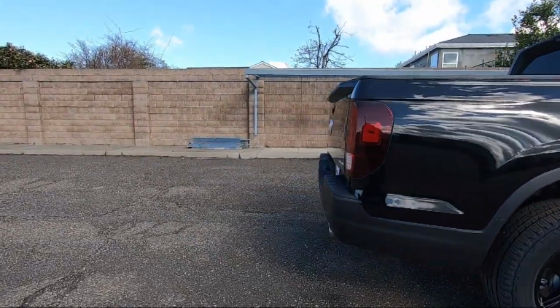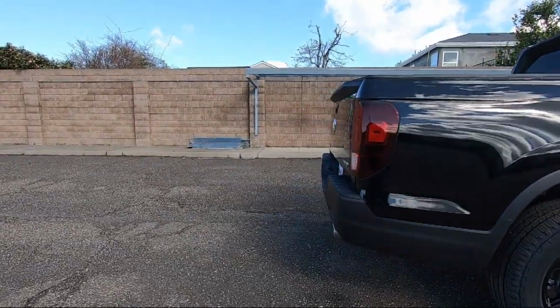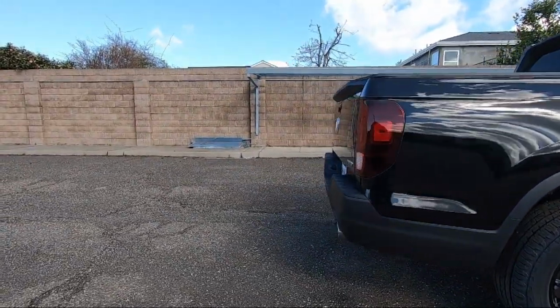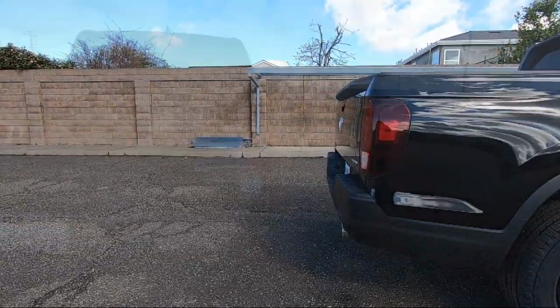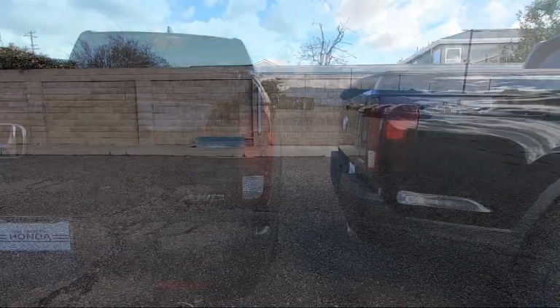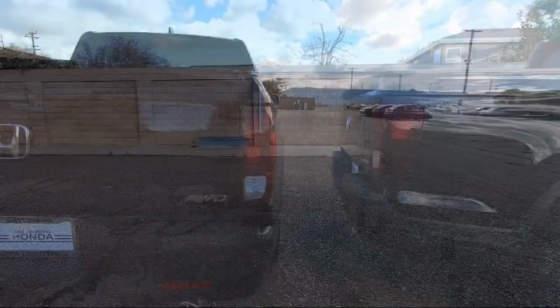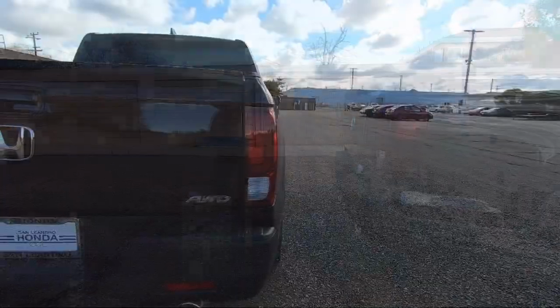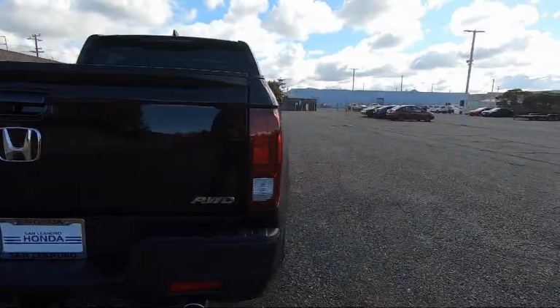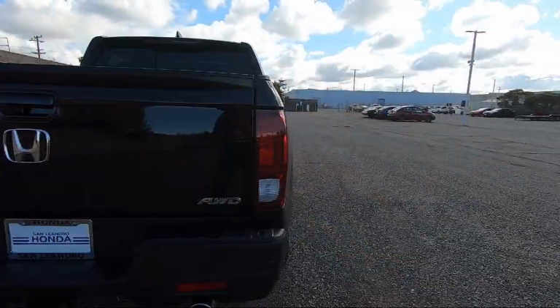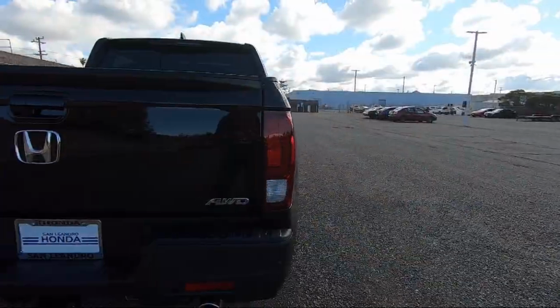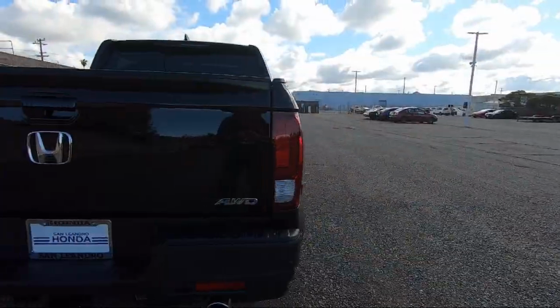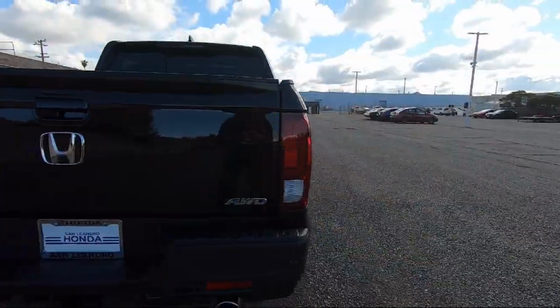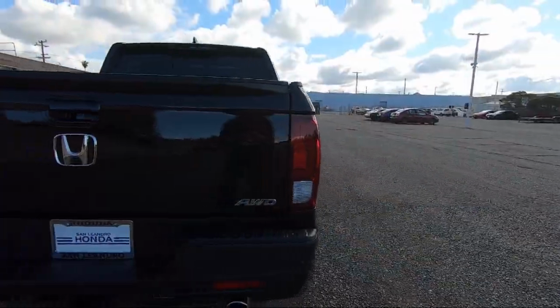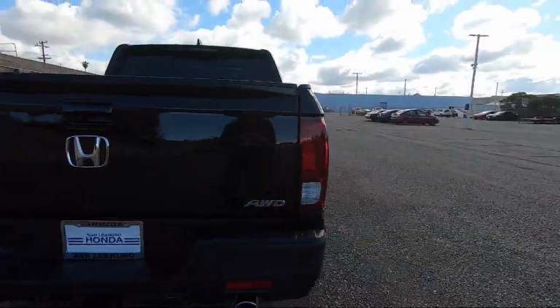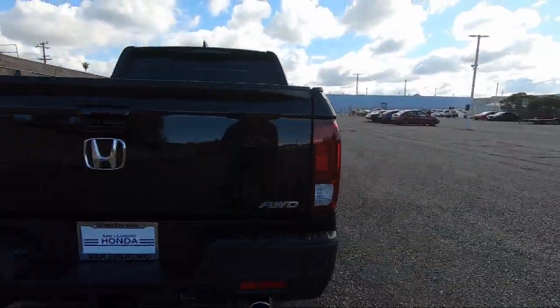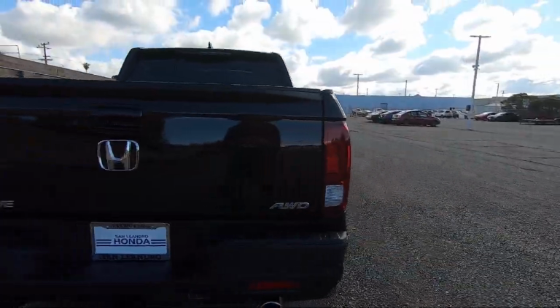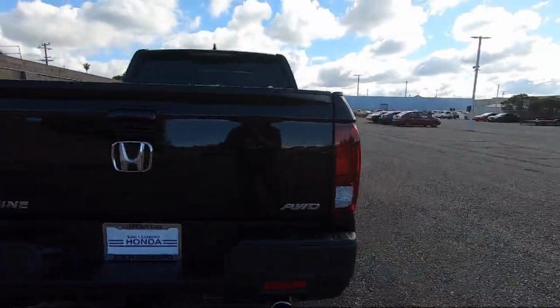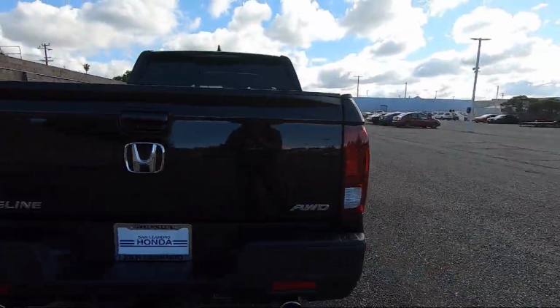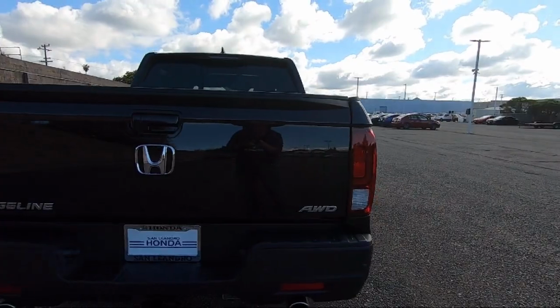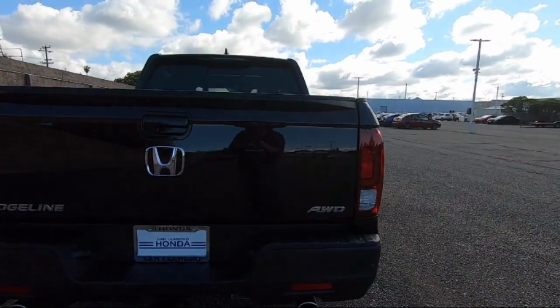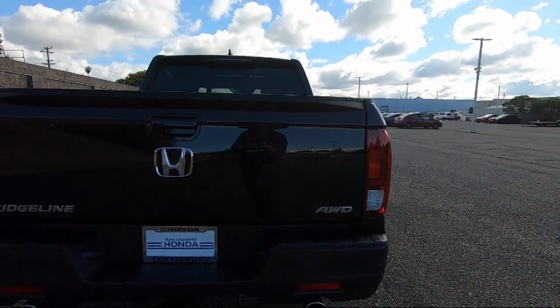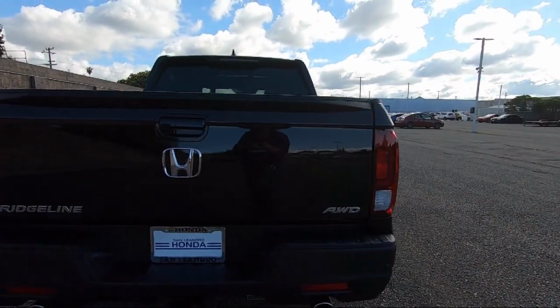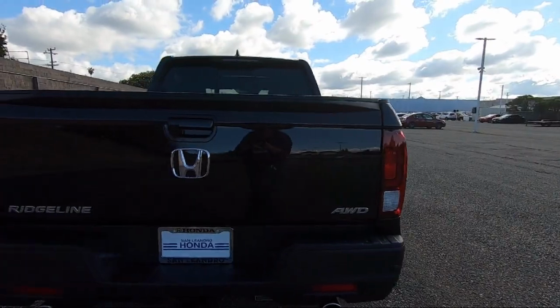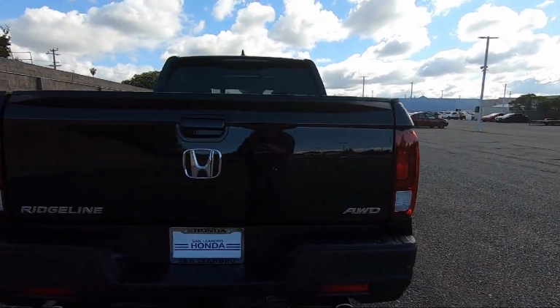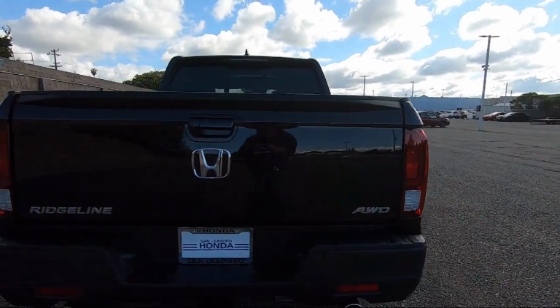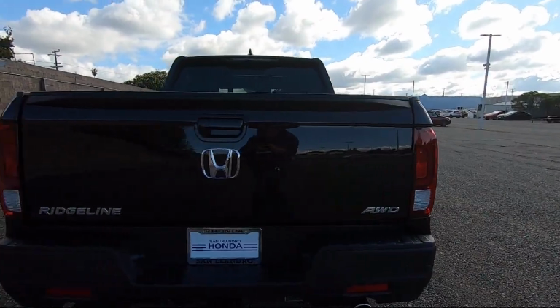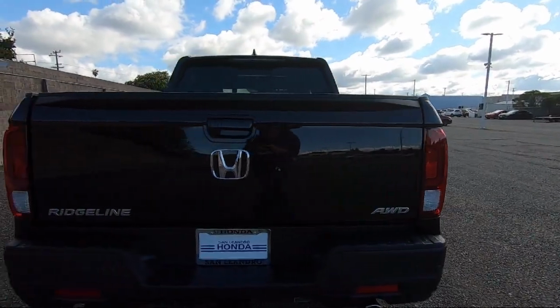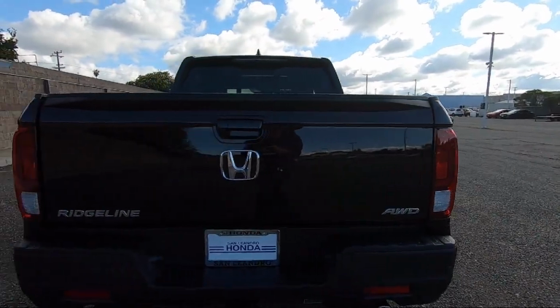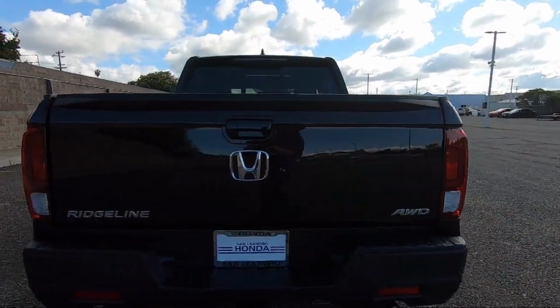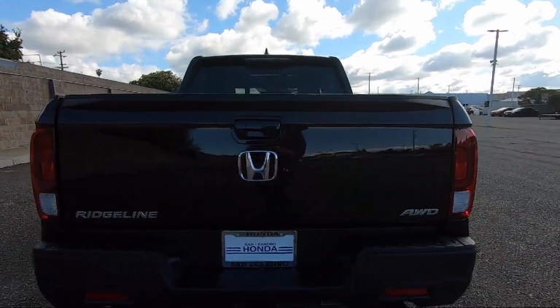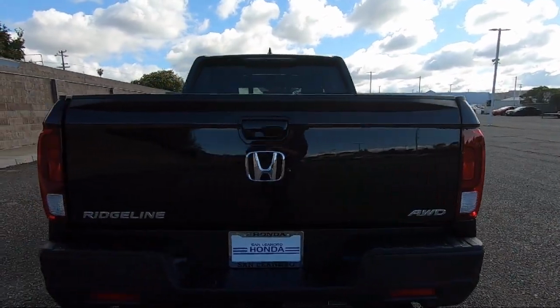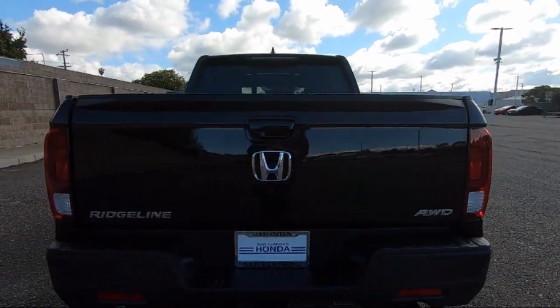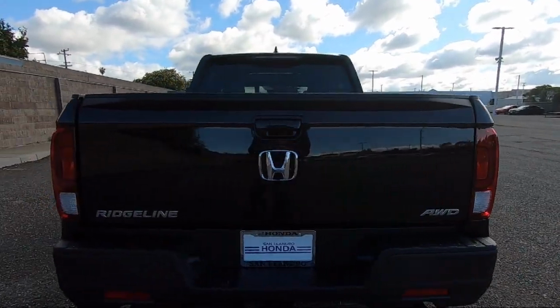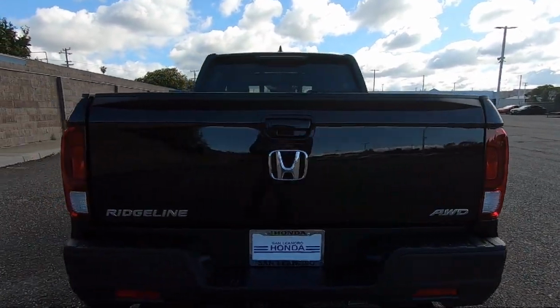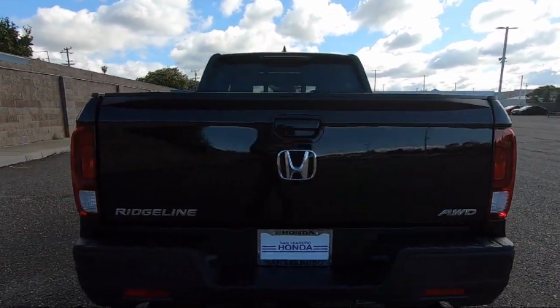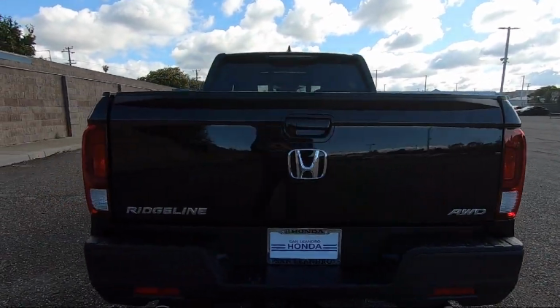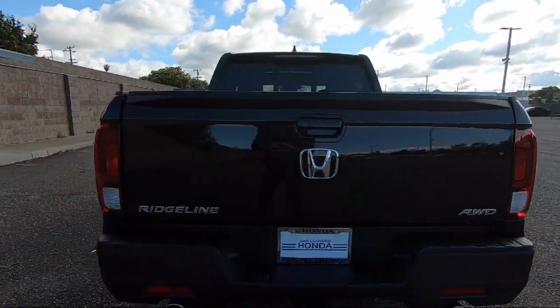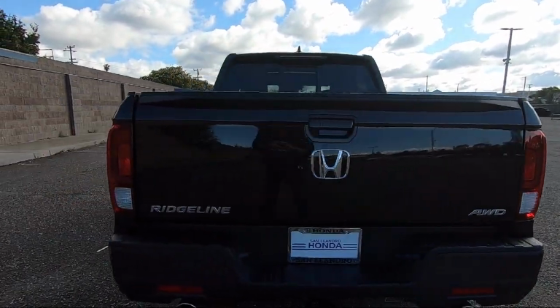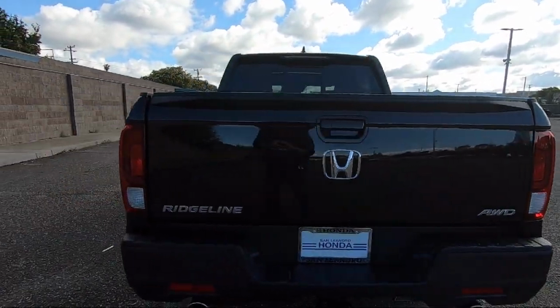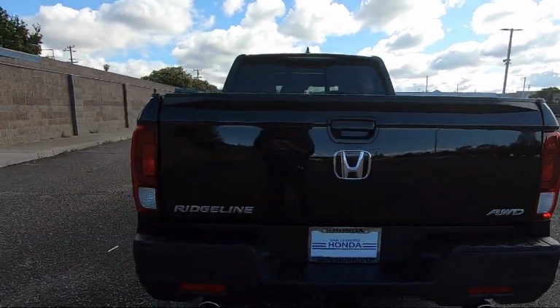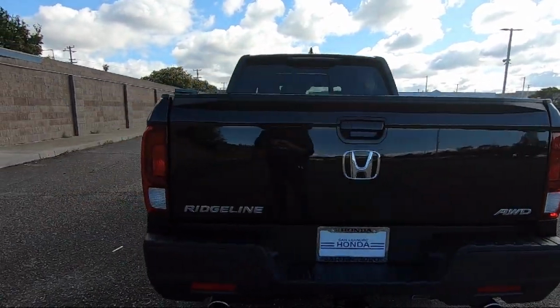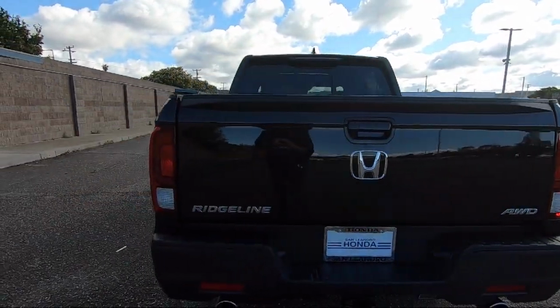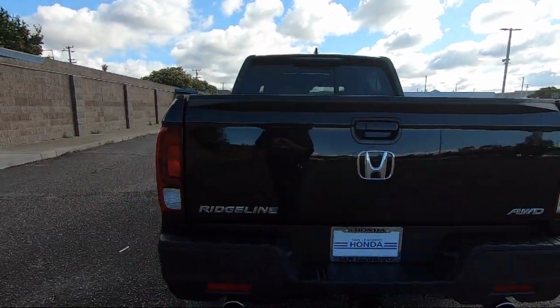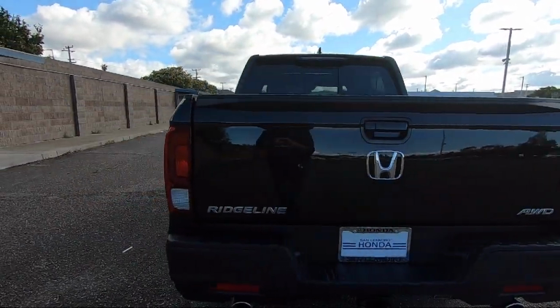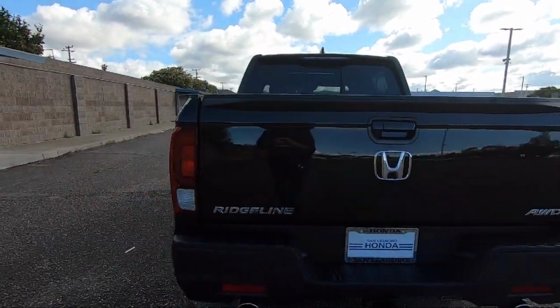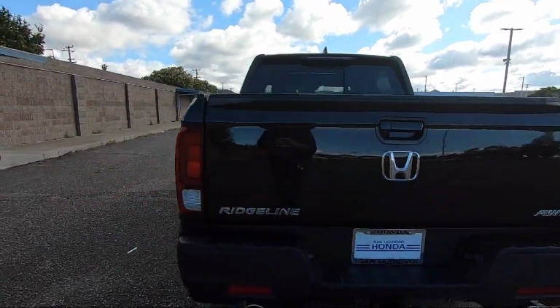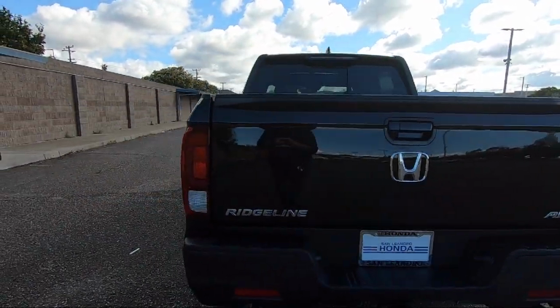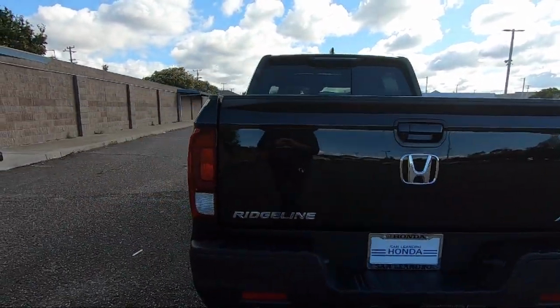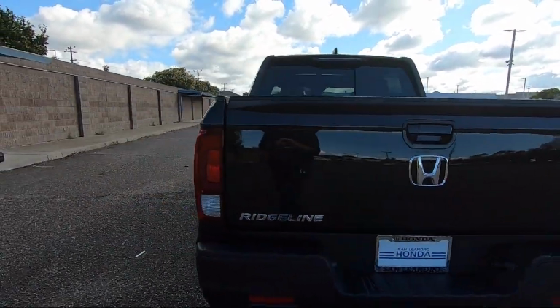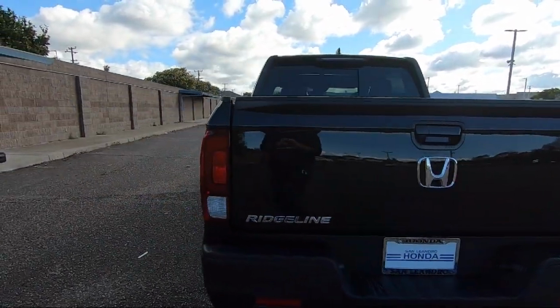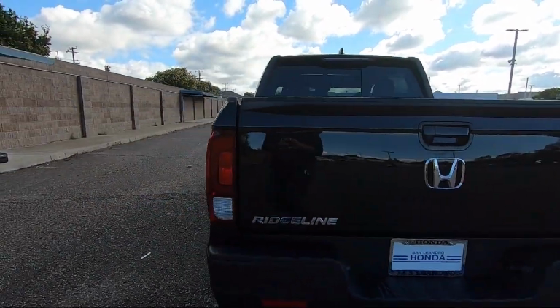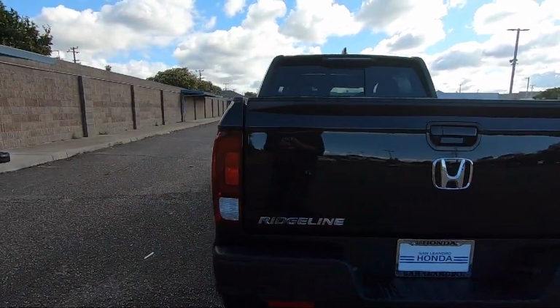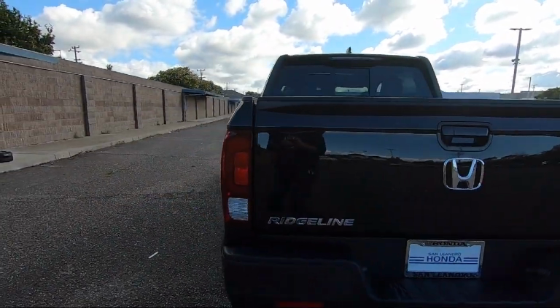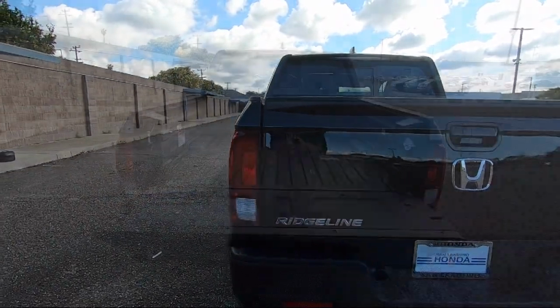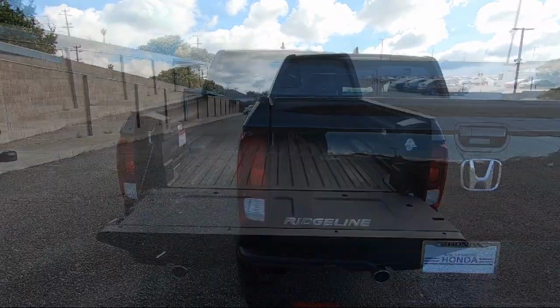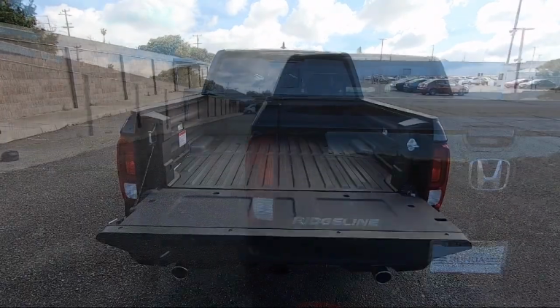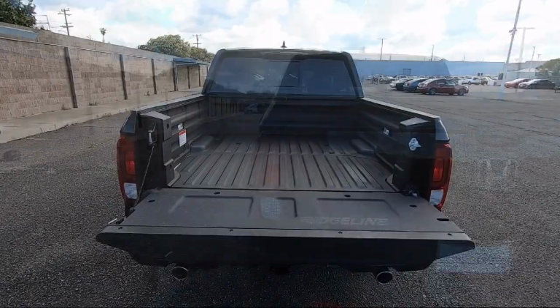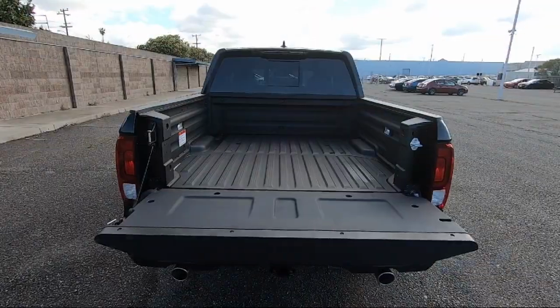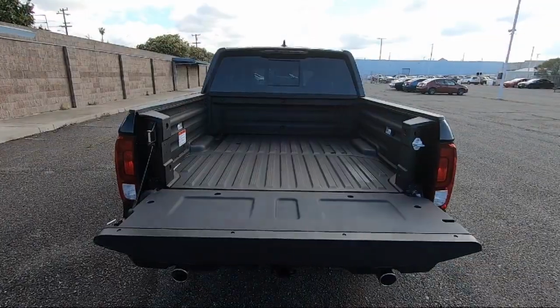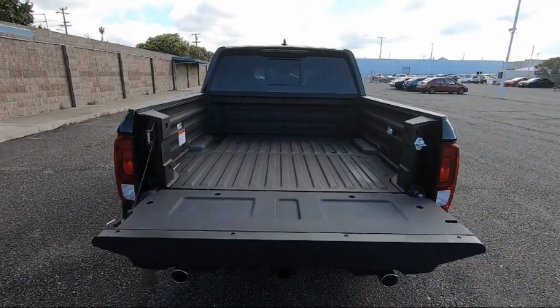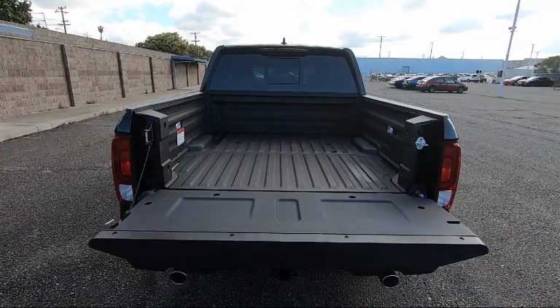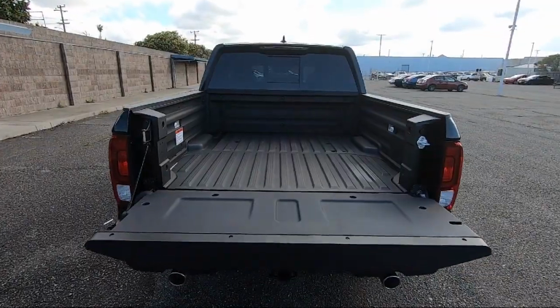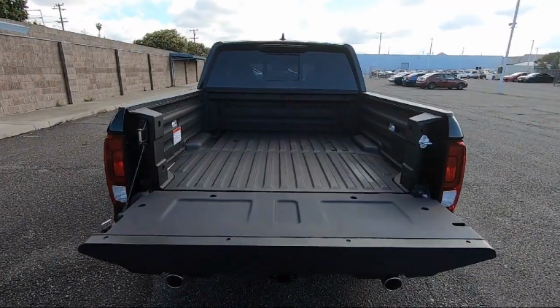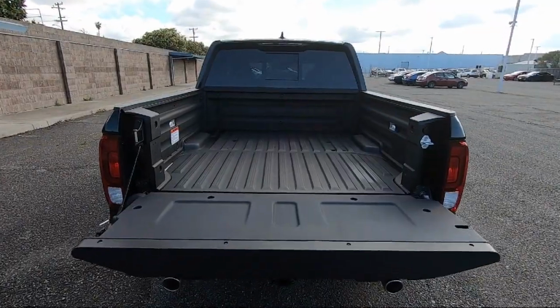San Leandro Honda has been in business since 1971, and is one of the most successful dealerships in the Bay Area.